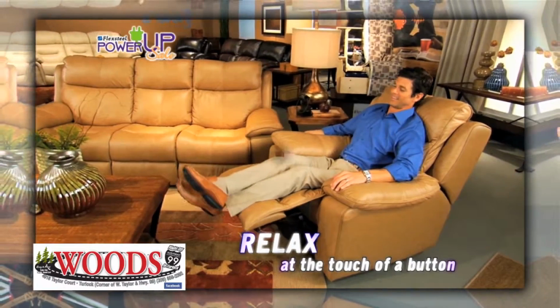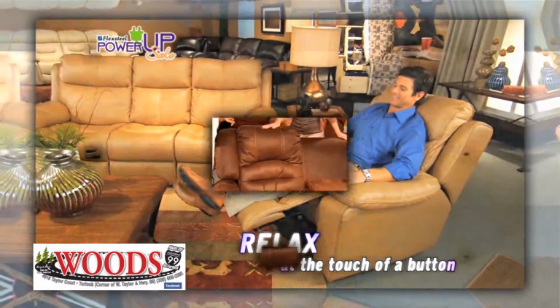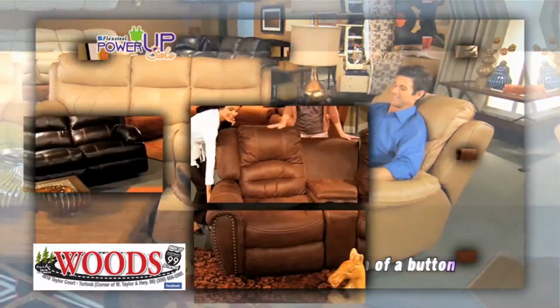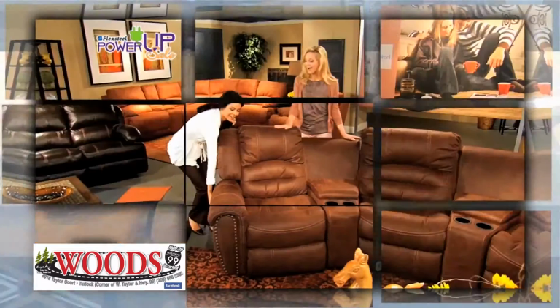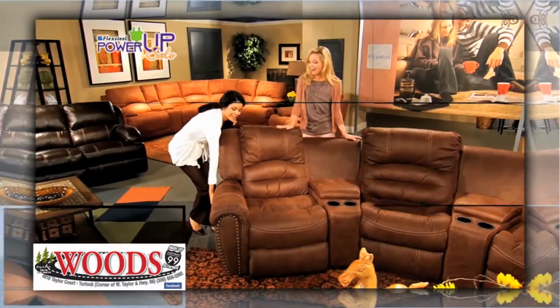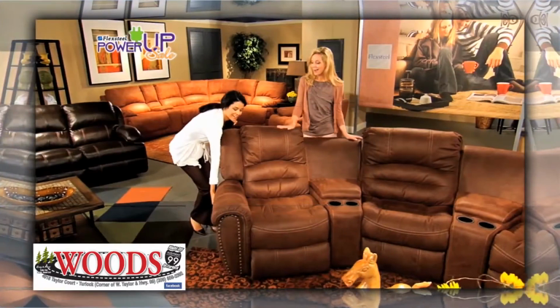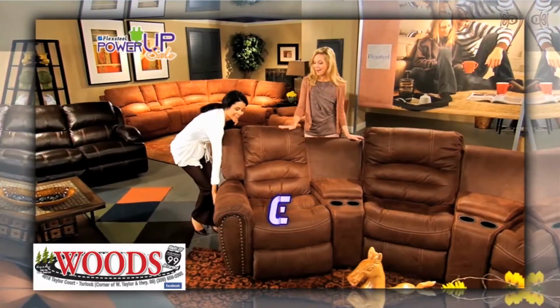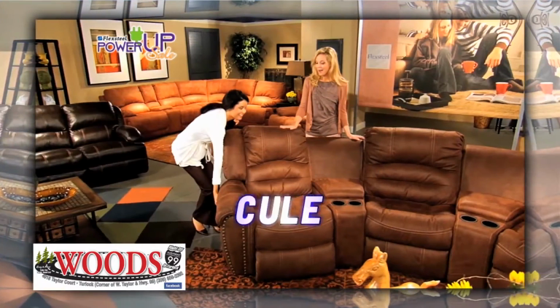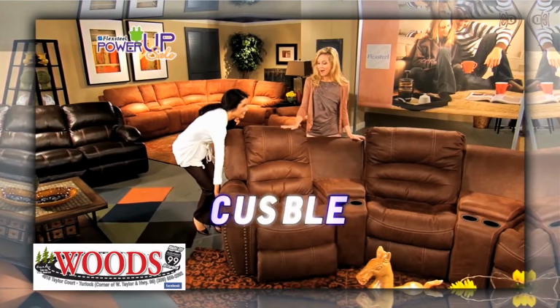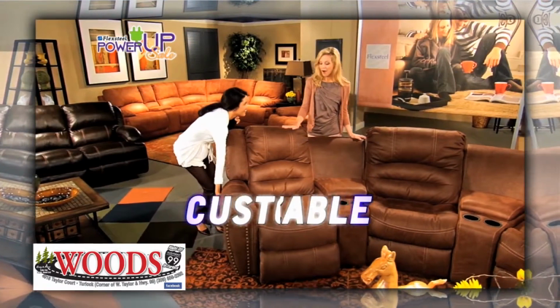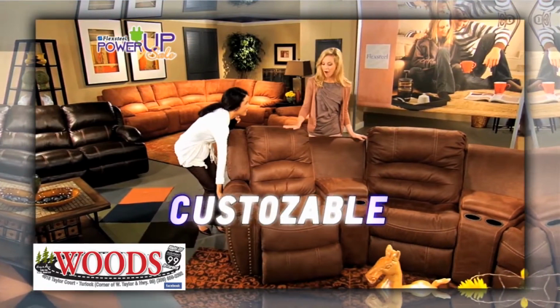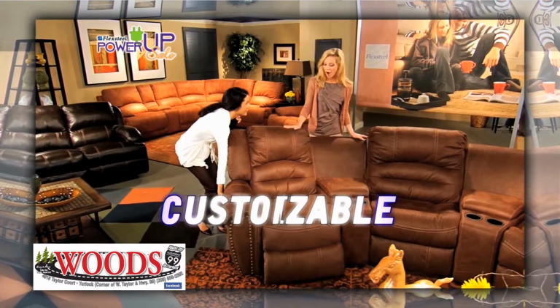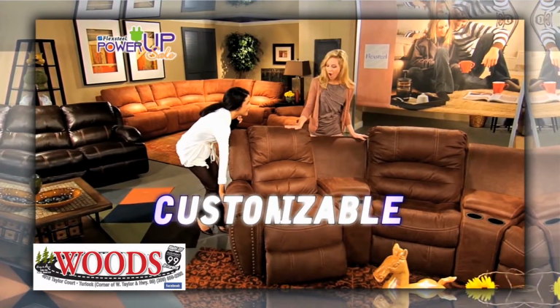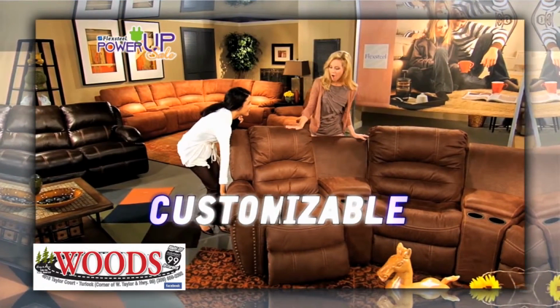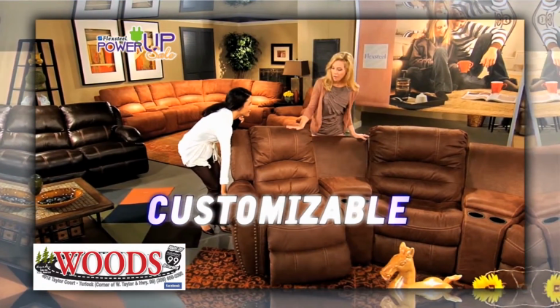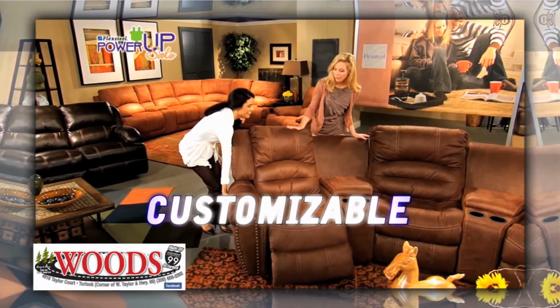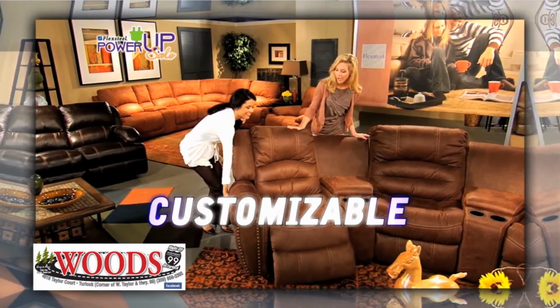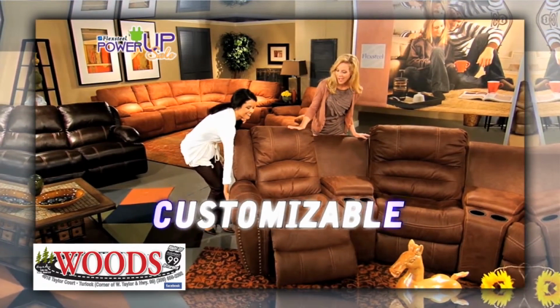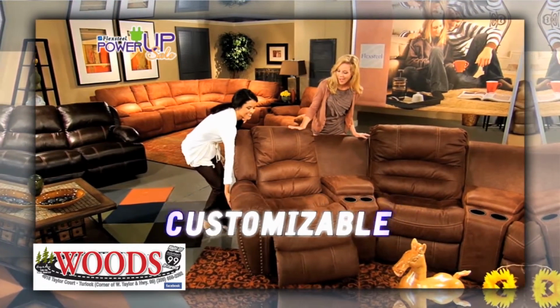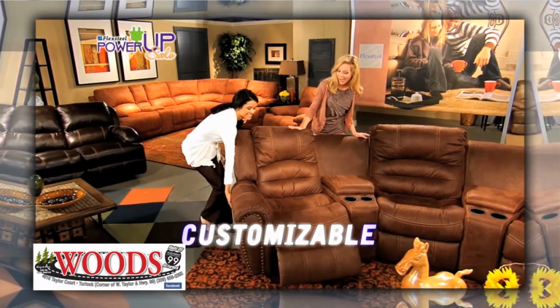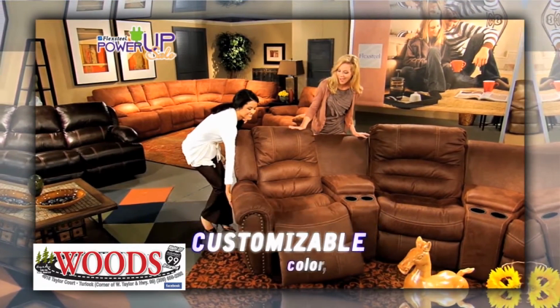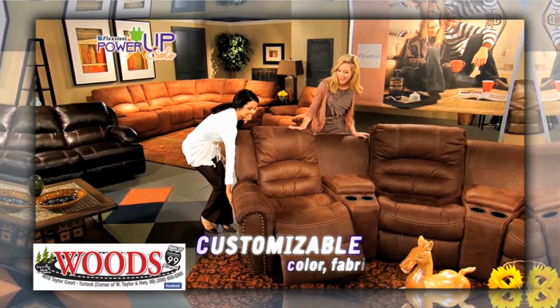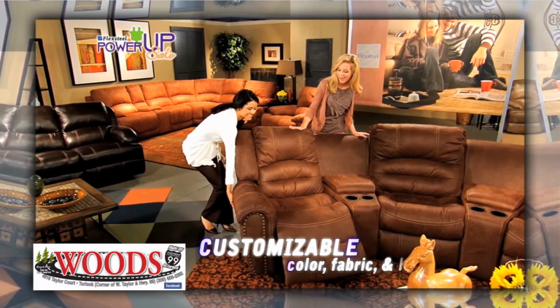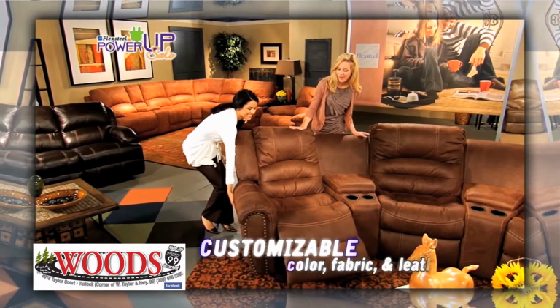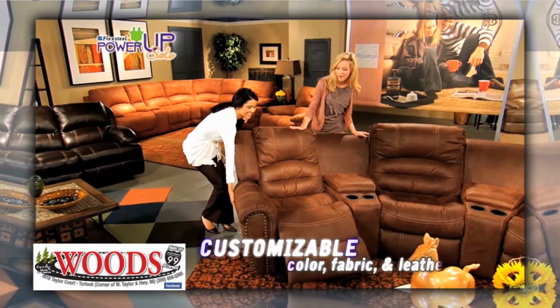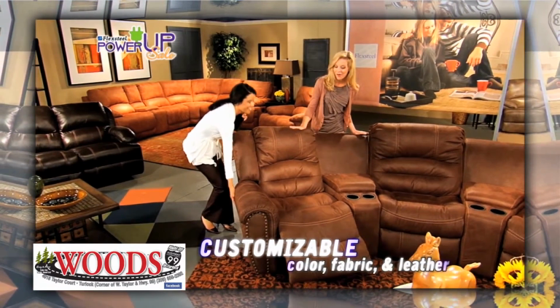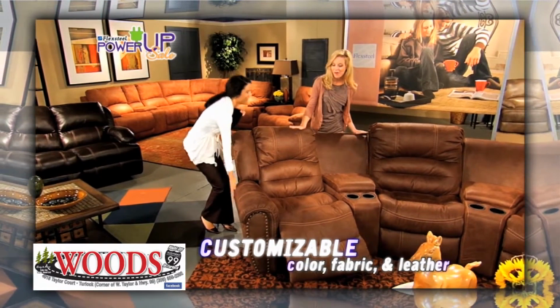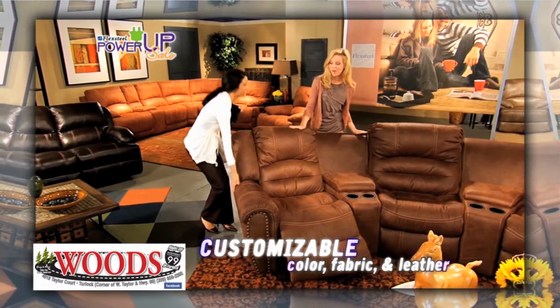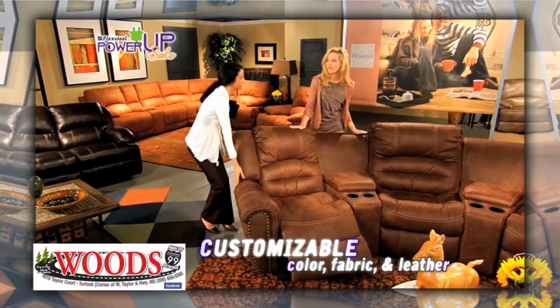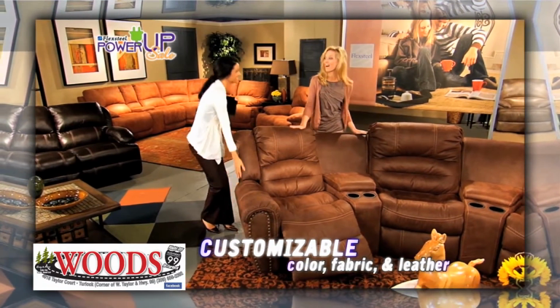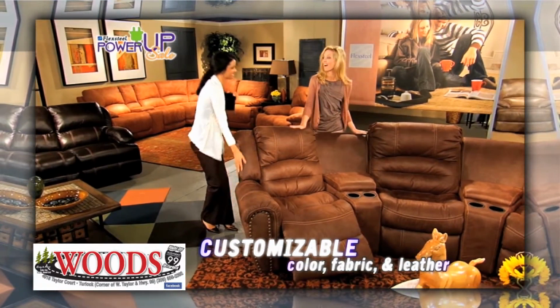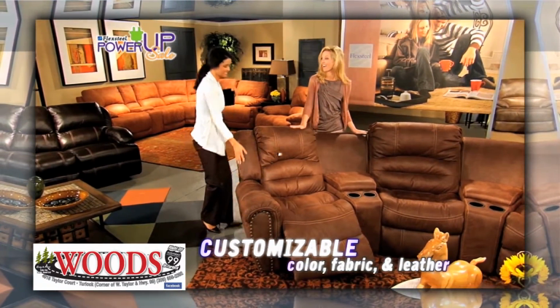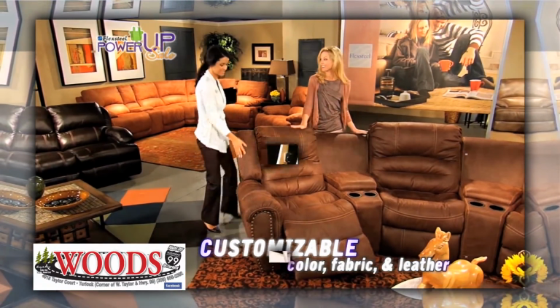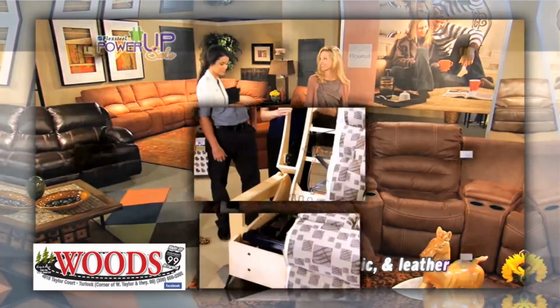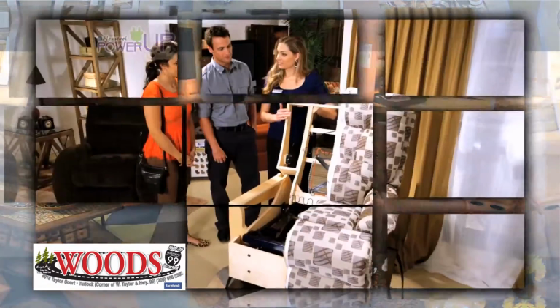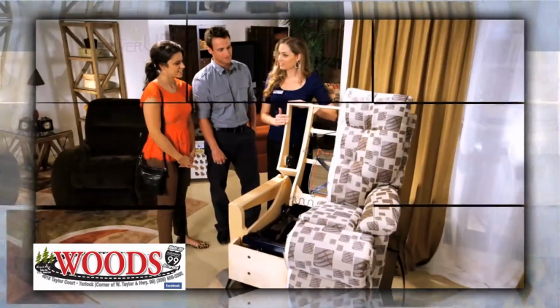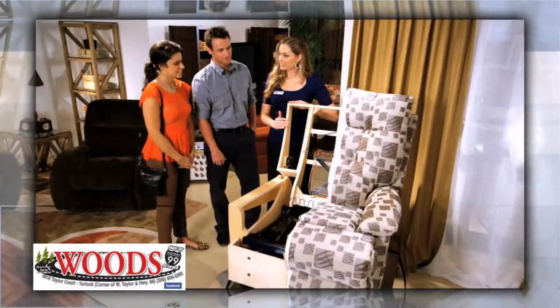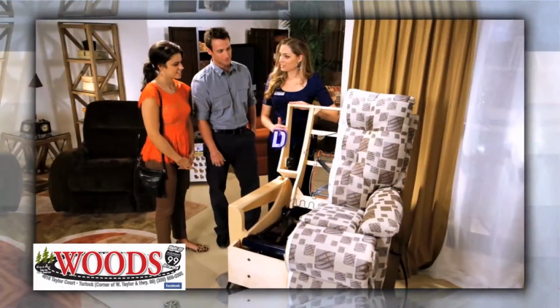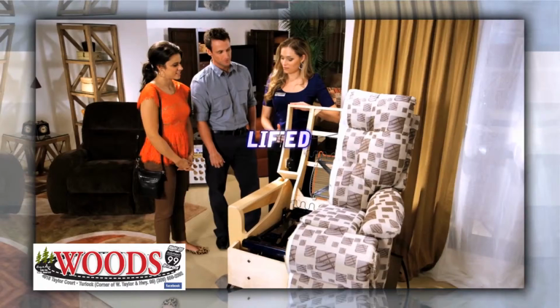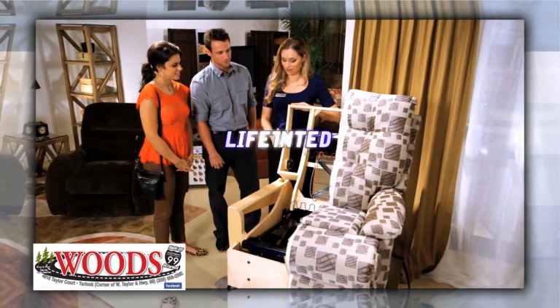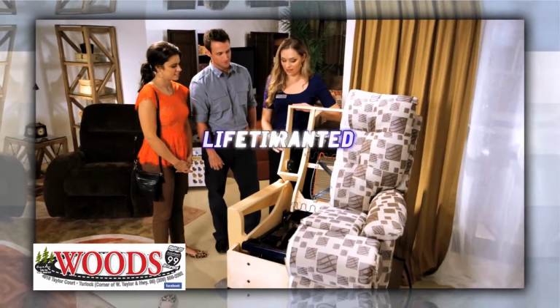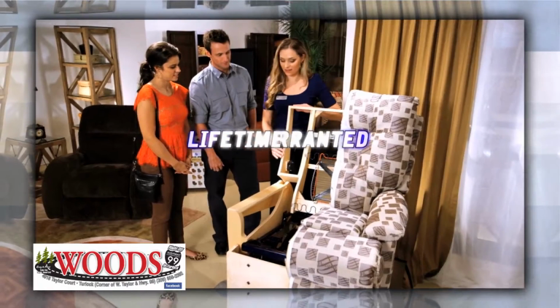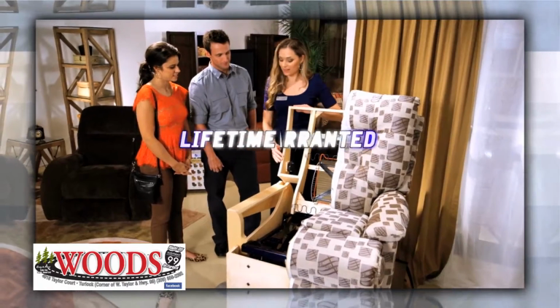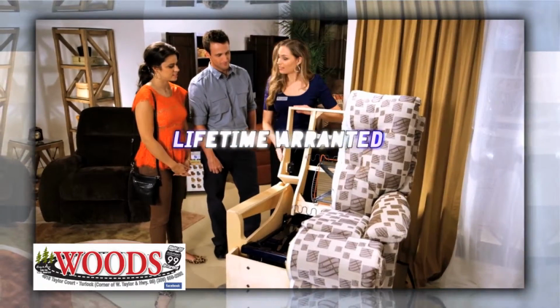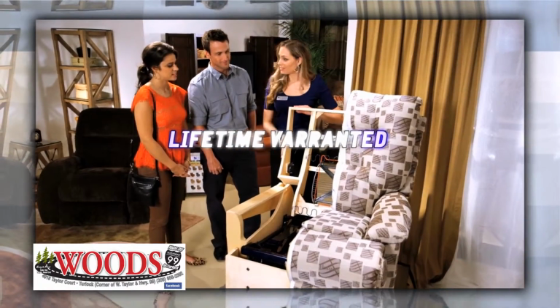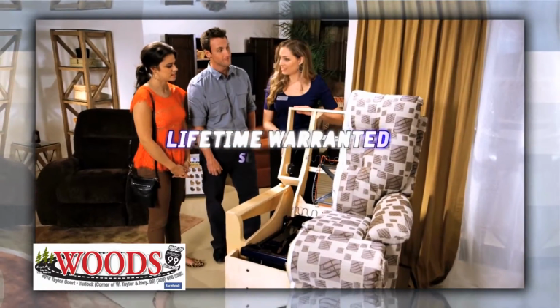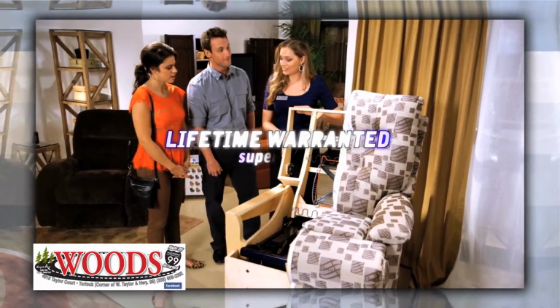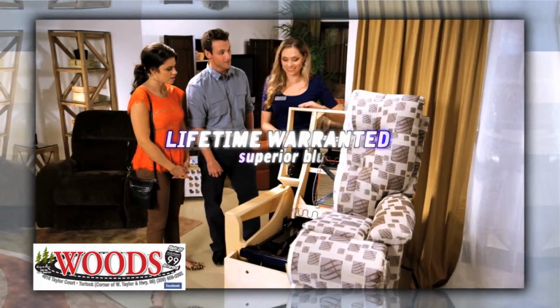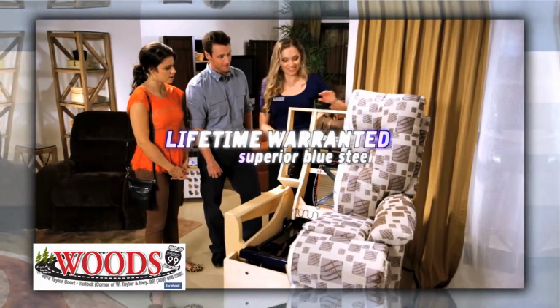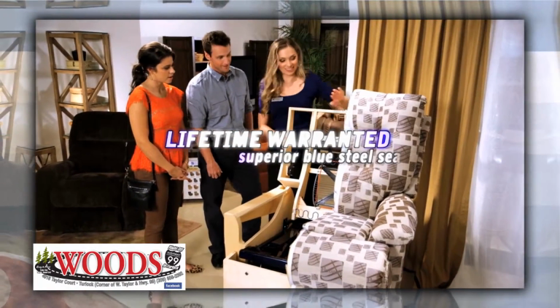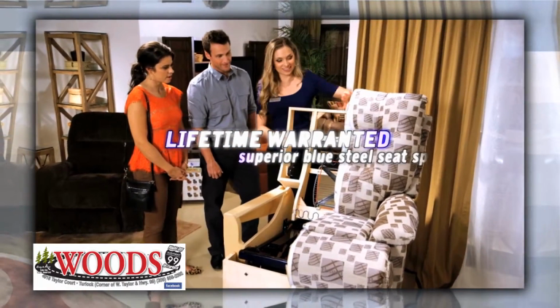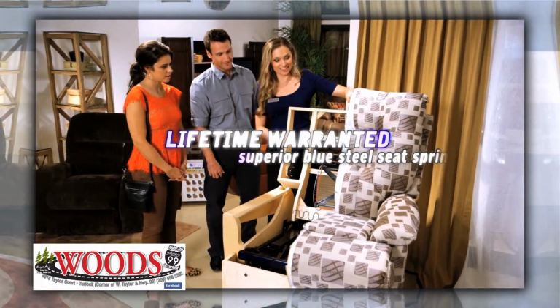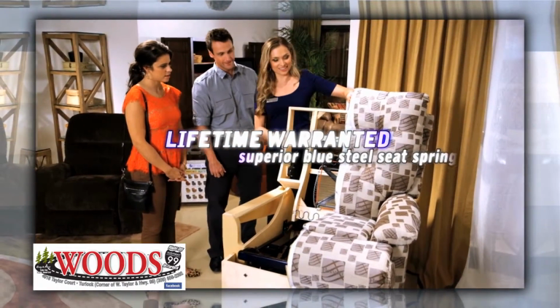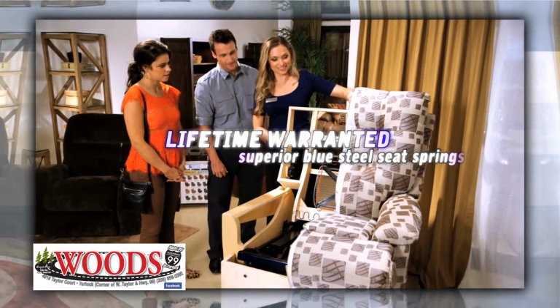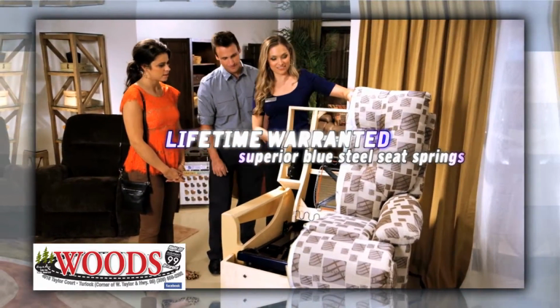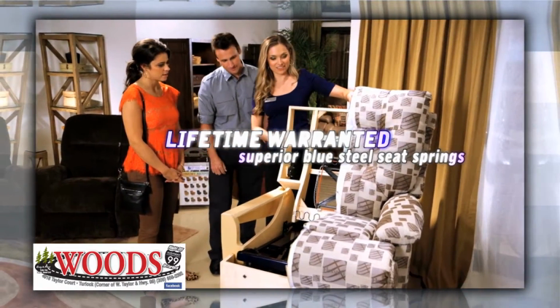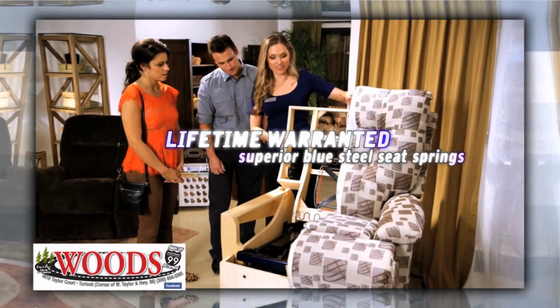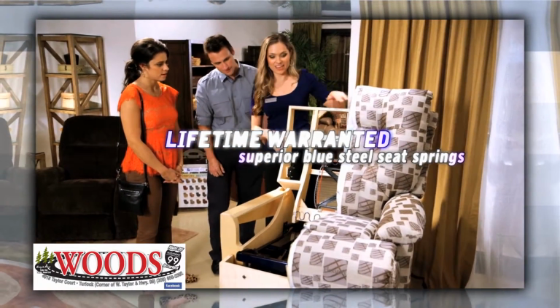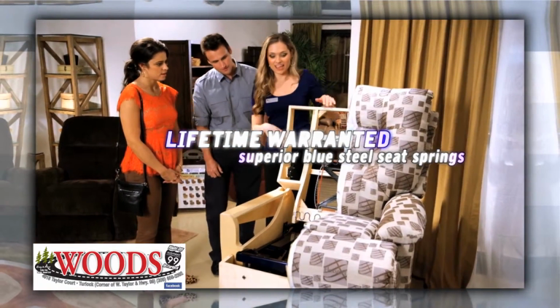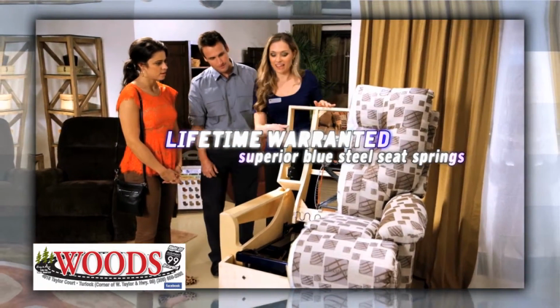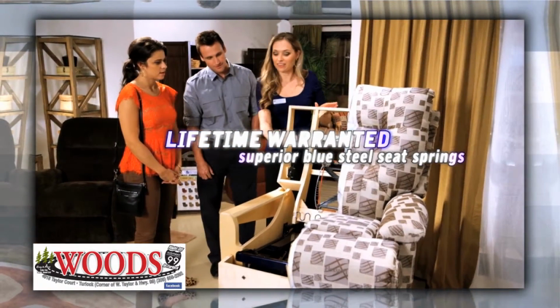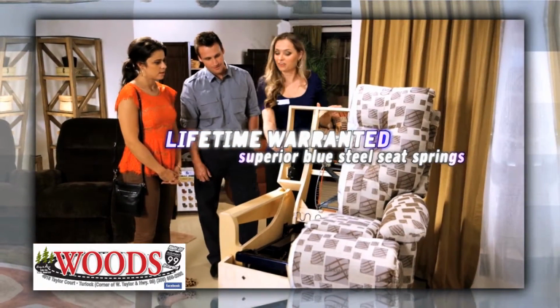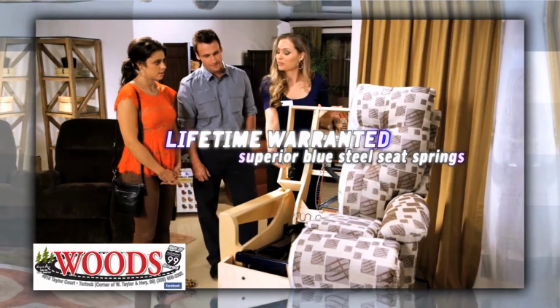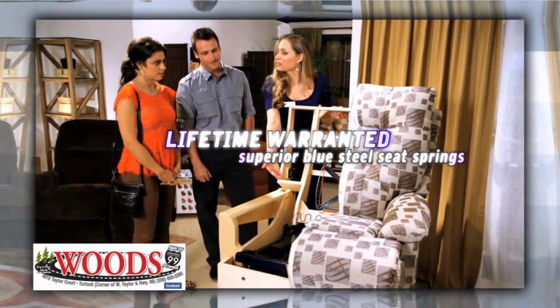Most styles can be customized in your favorite color, fabric, or leather, and come with FlexSteel's lifetime warranted superior blue steel seat spring construction.